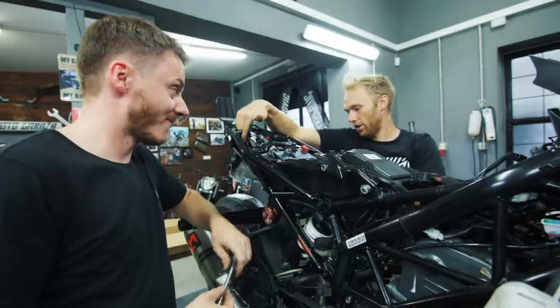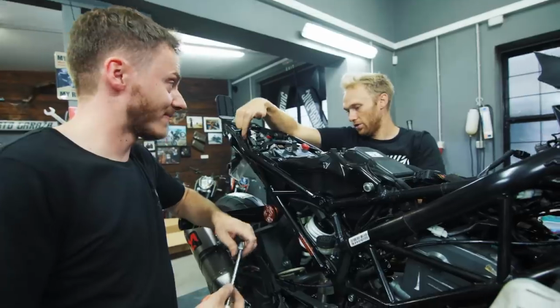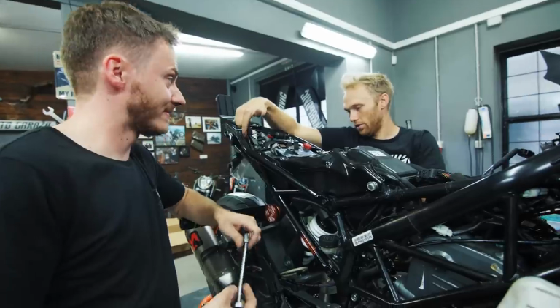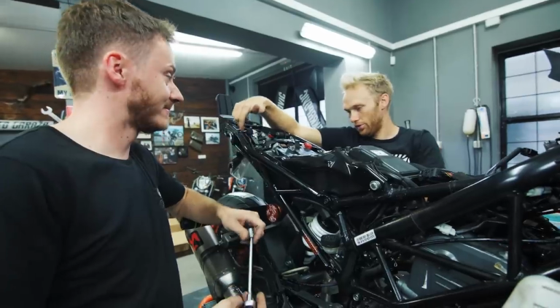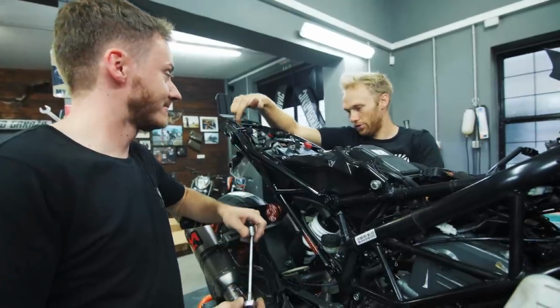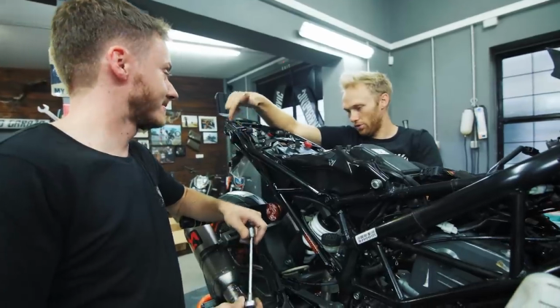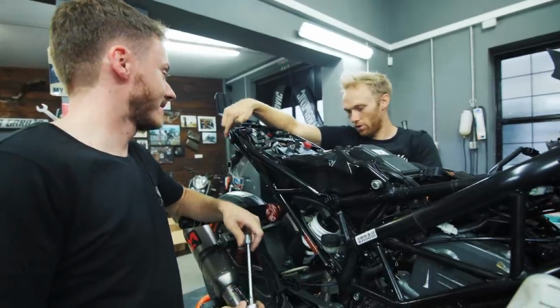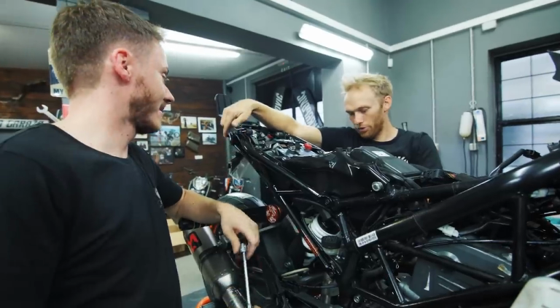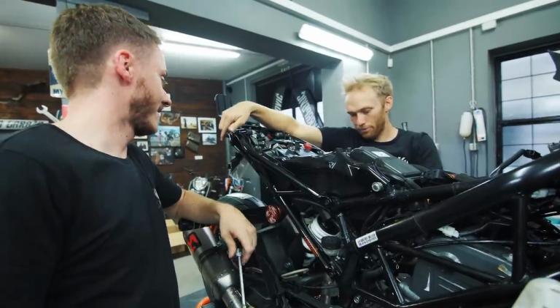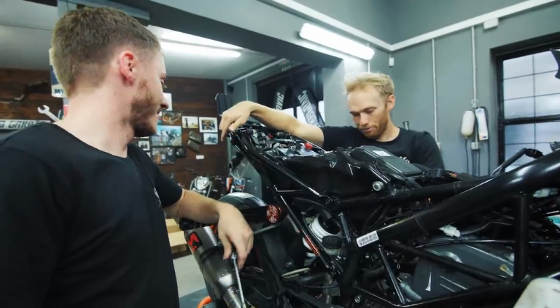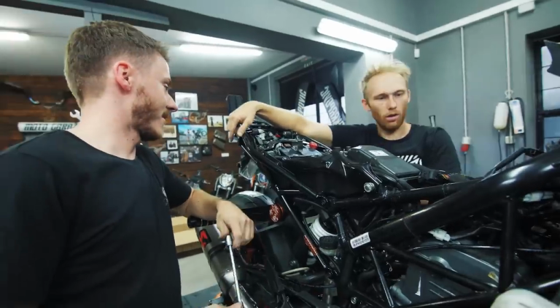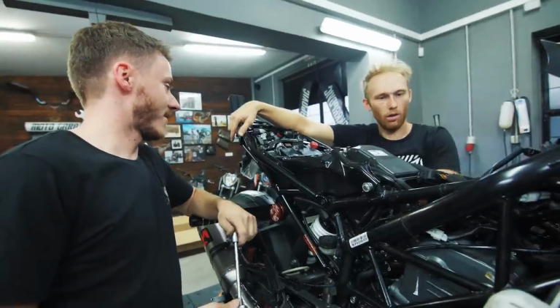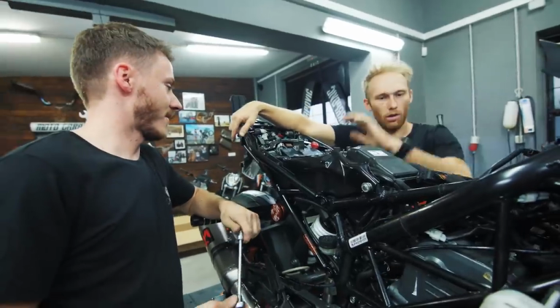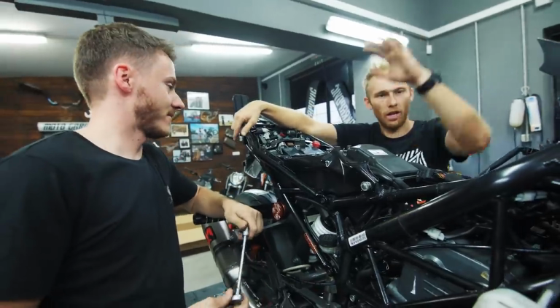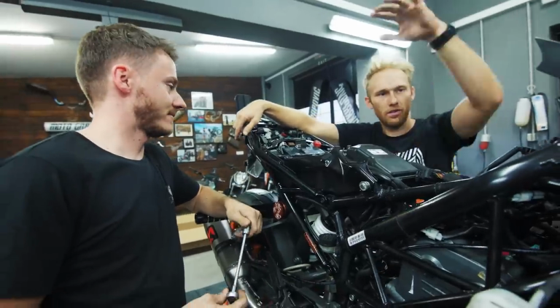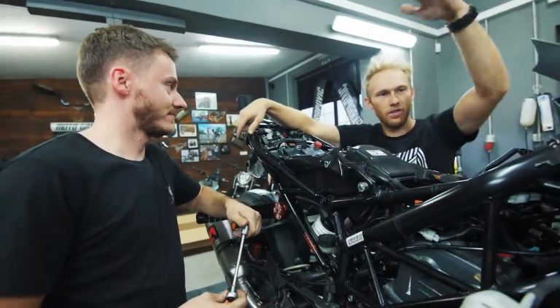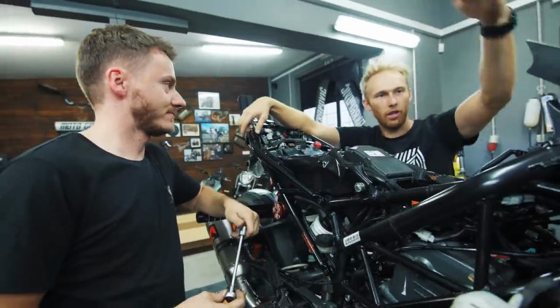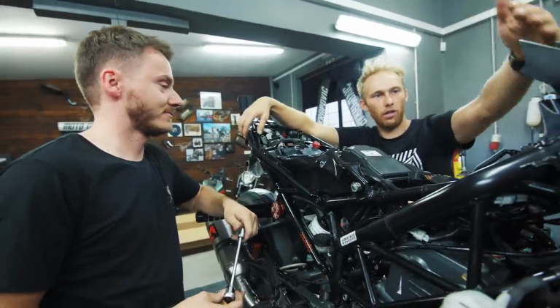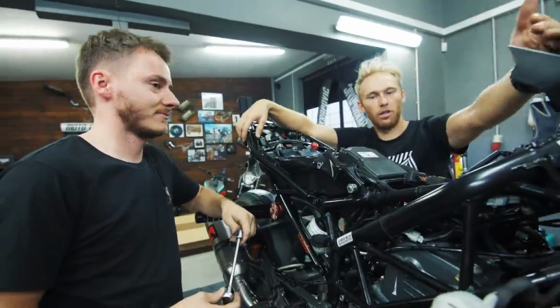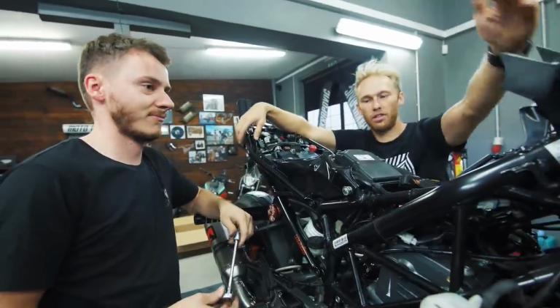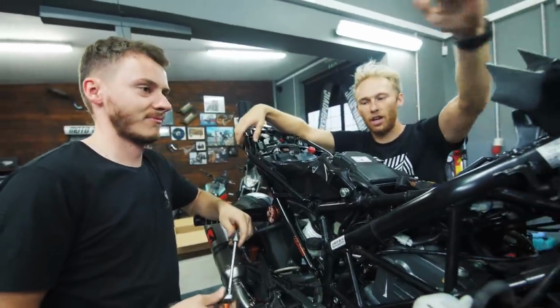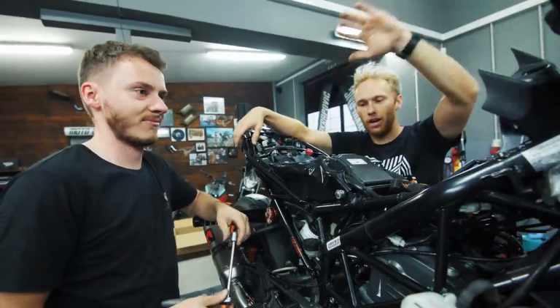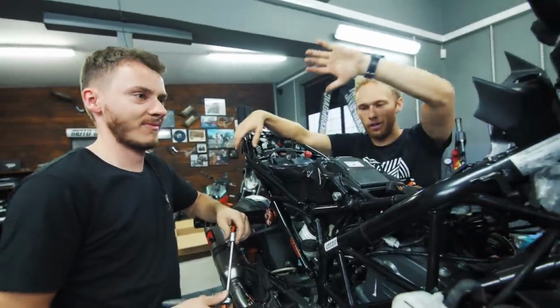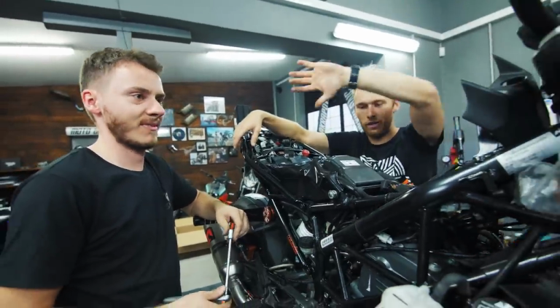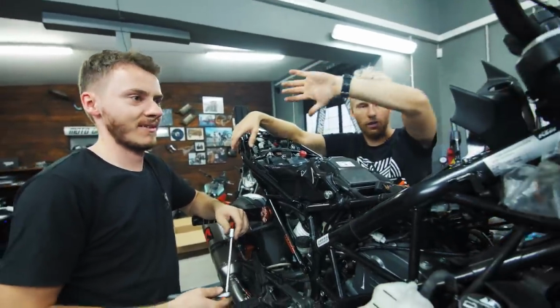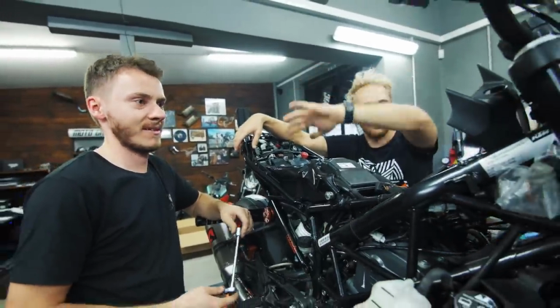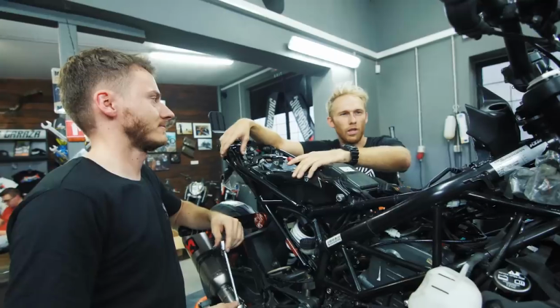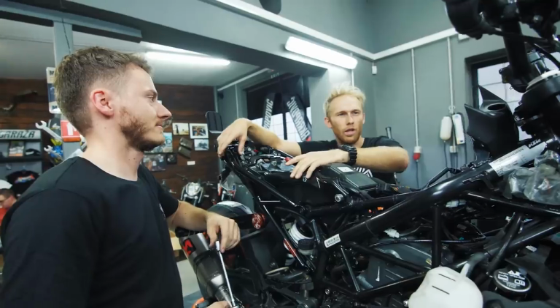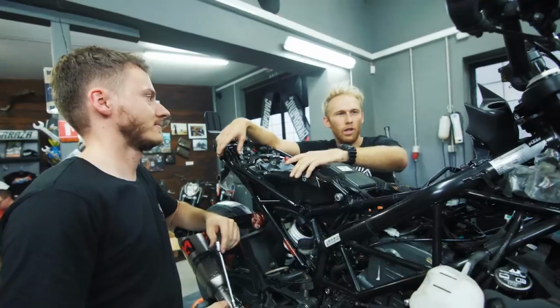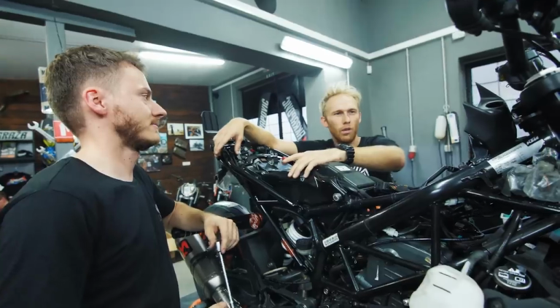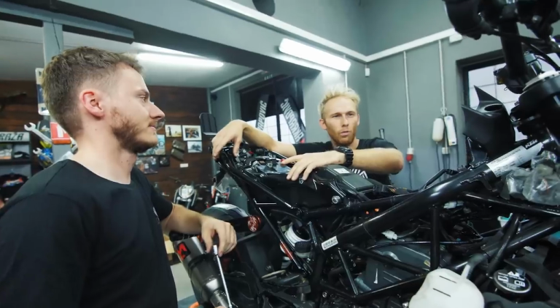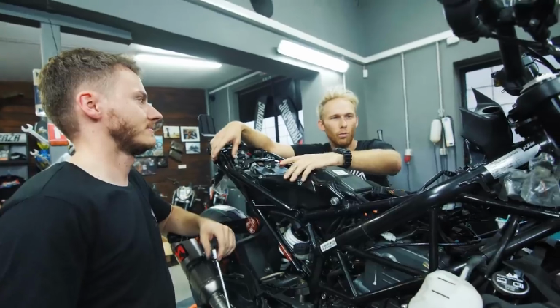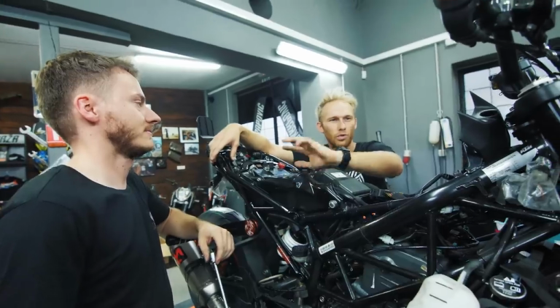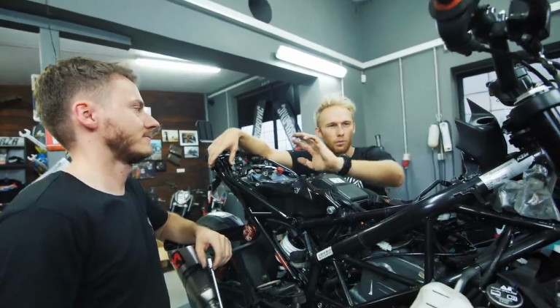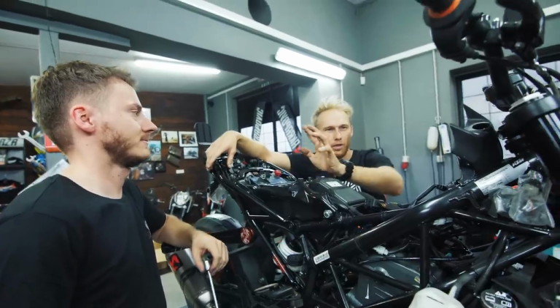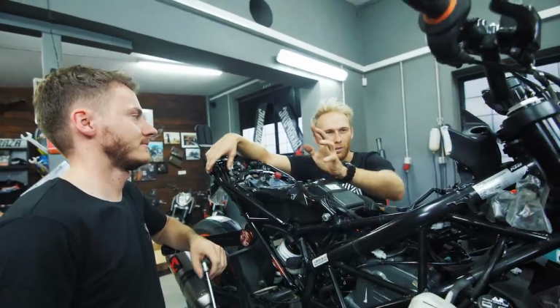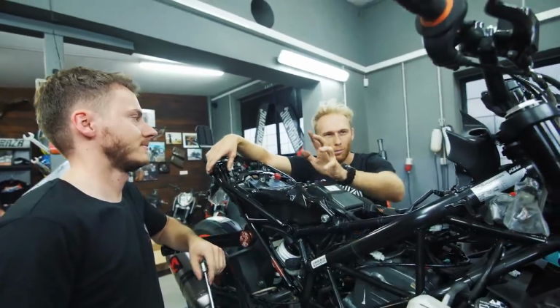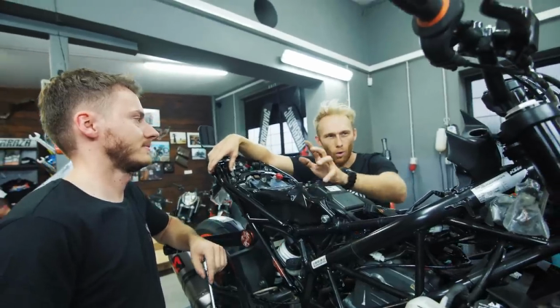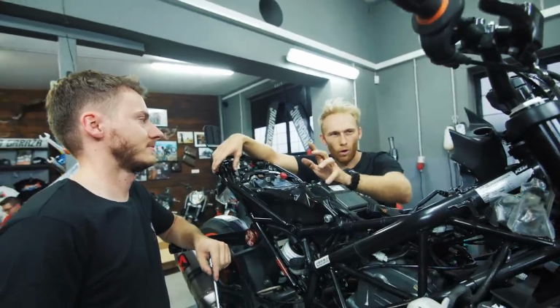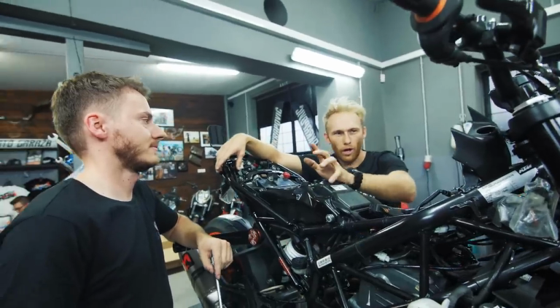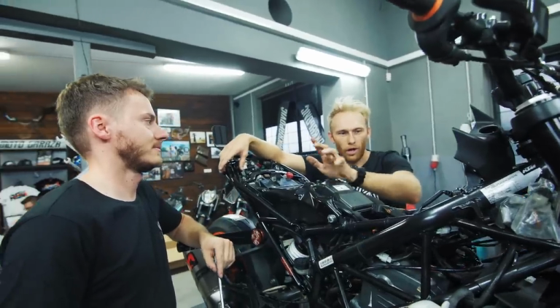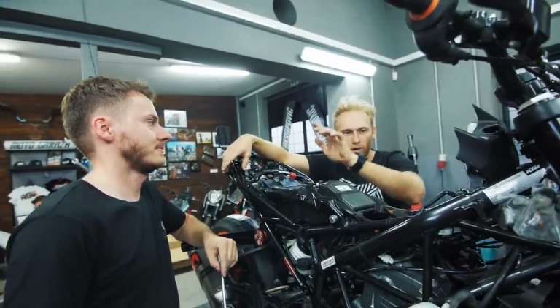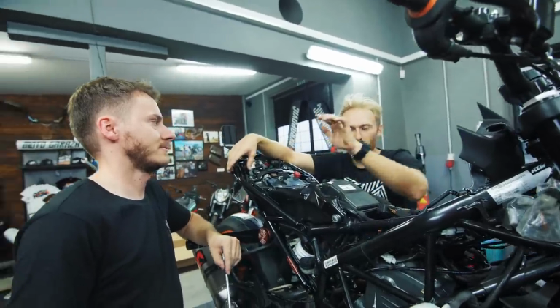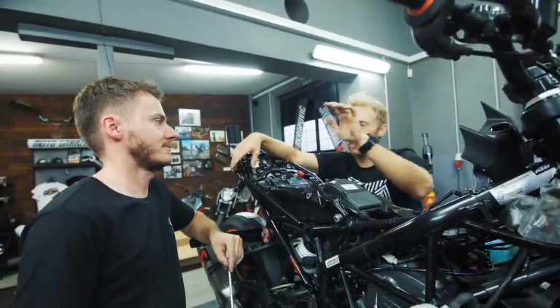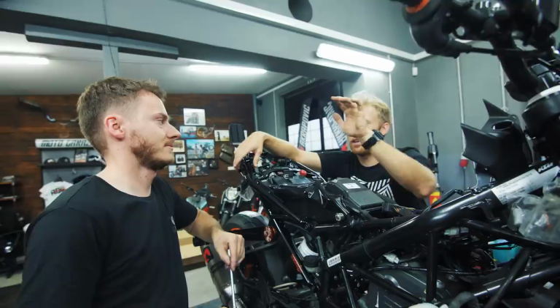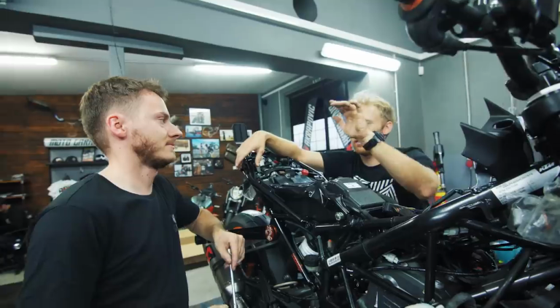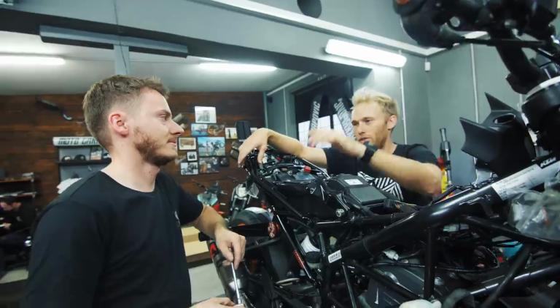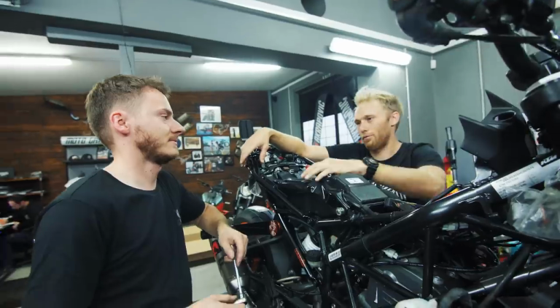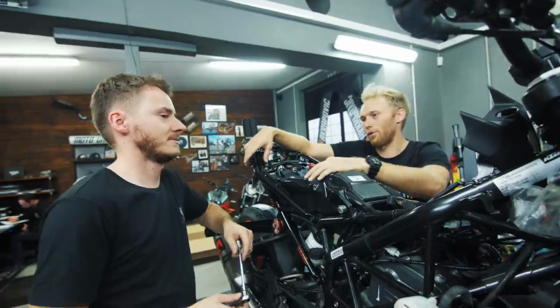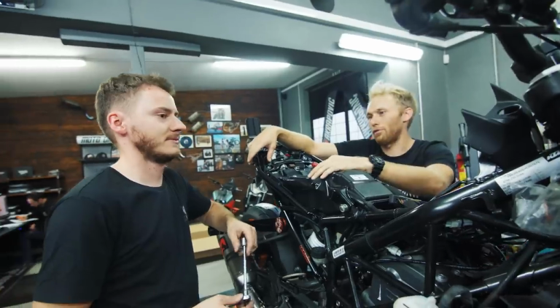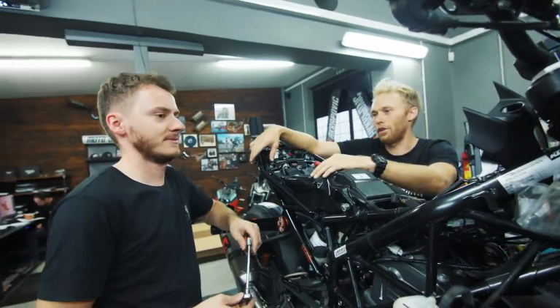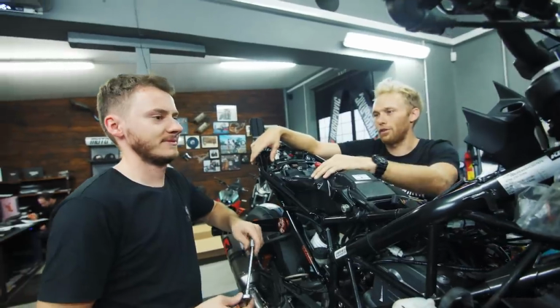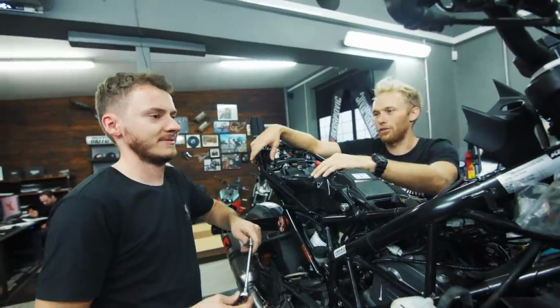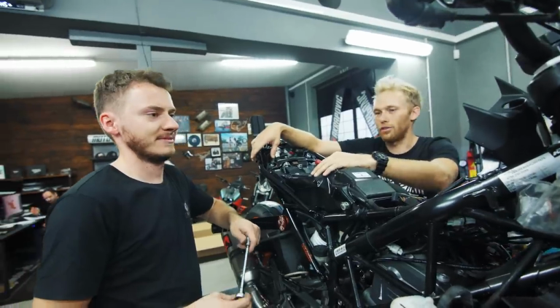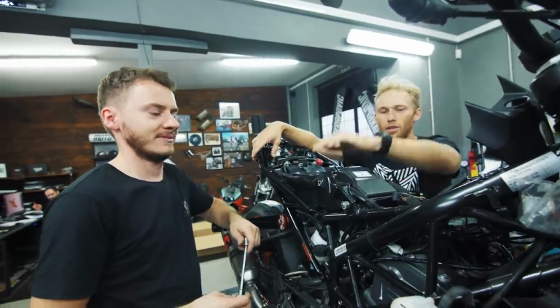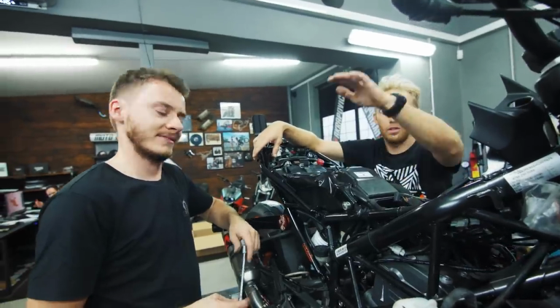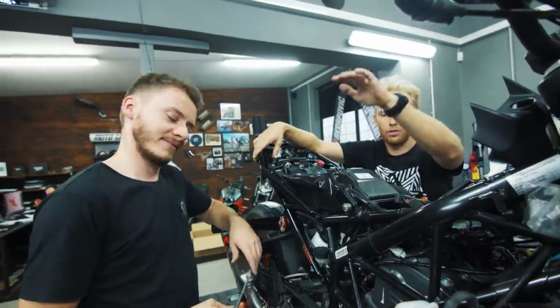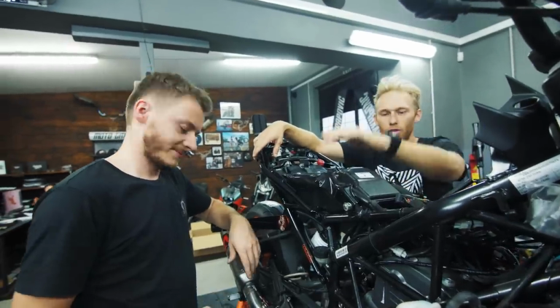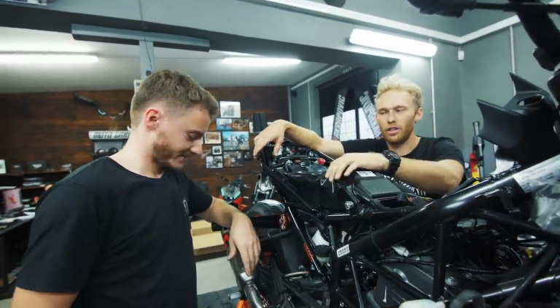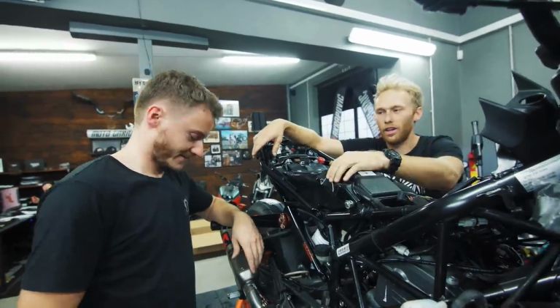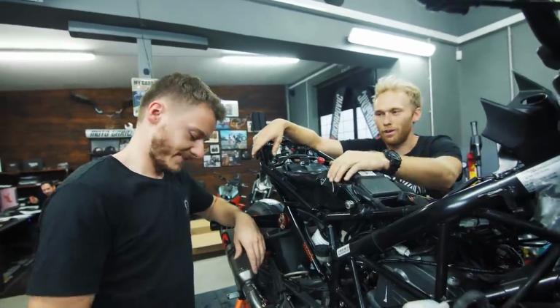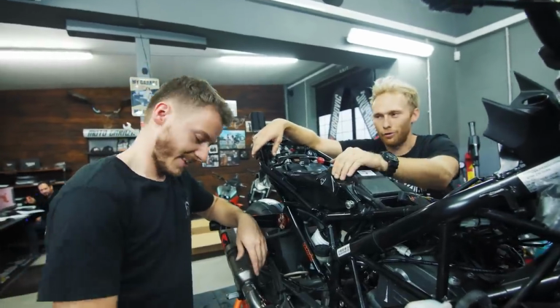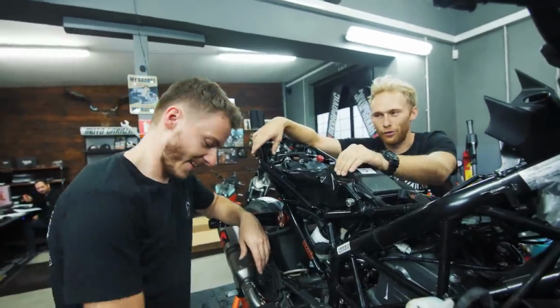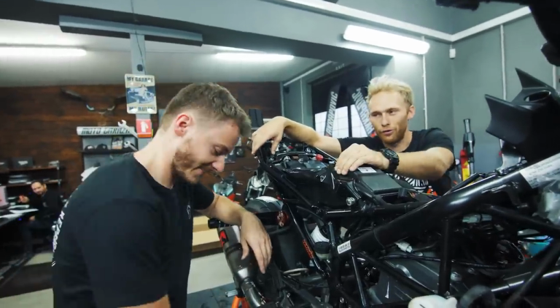The sub cage is not done yet. The exhaust is on, next thing is the tank, then something more, and then it's time for the fairing. Let's do the tank first.